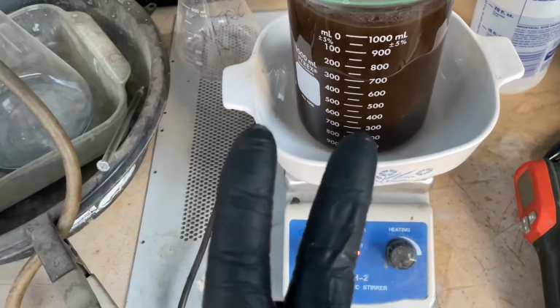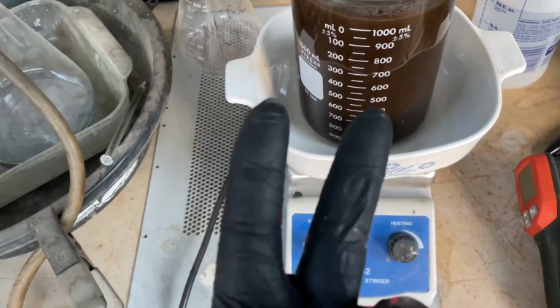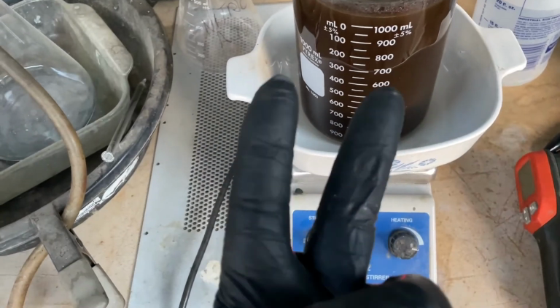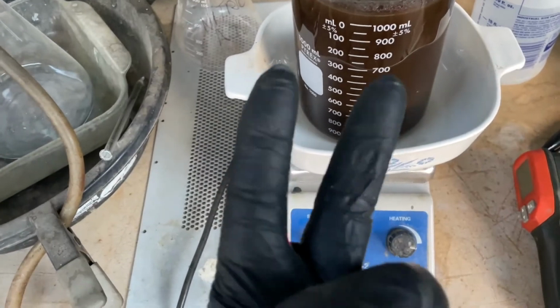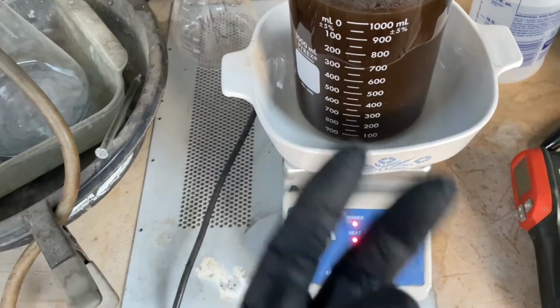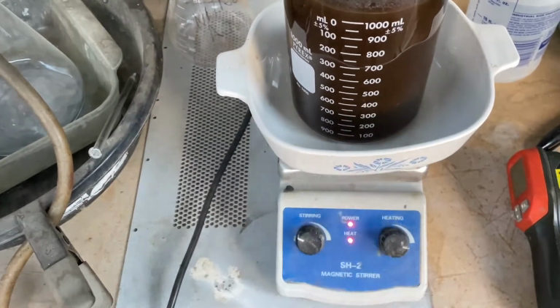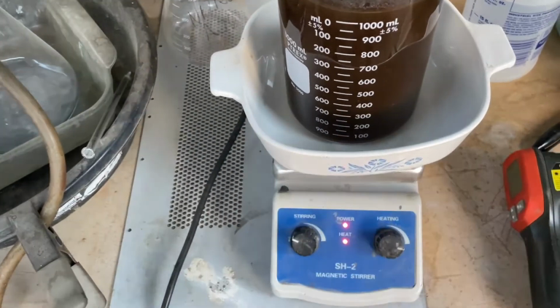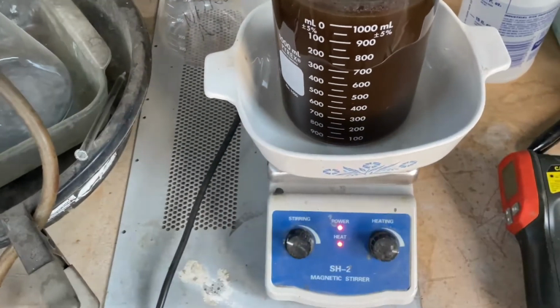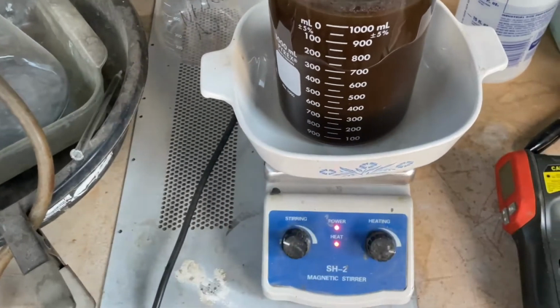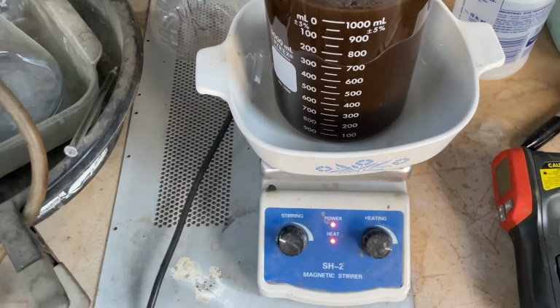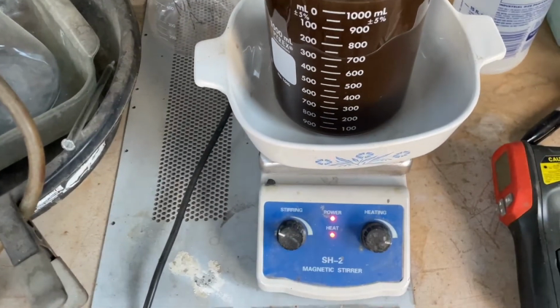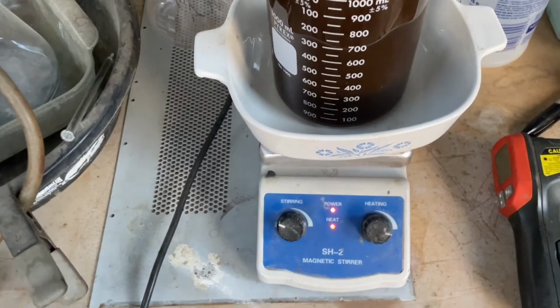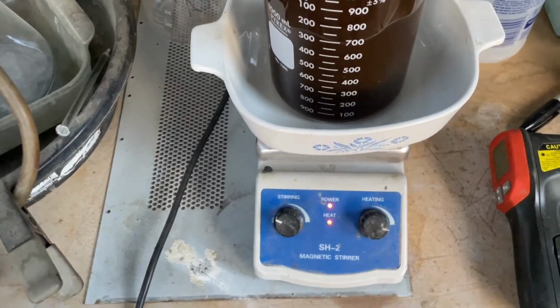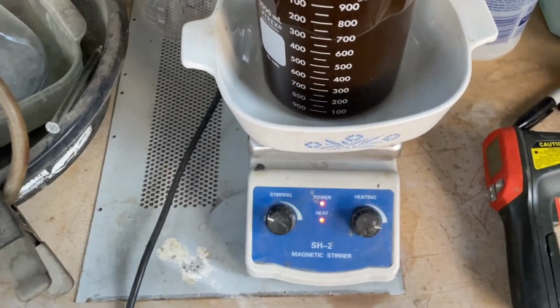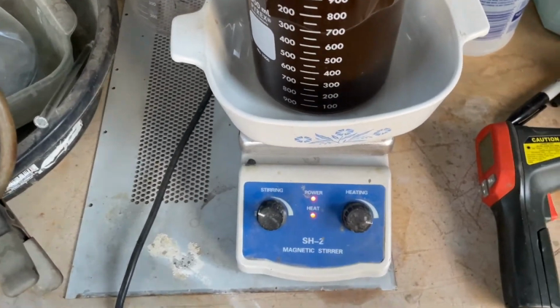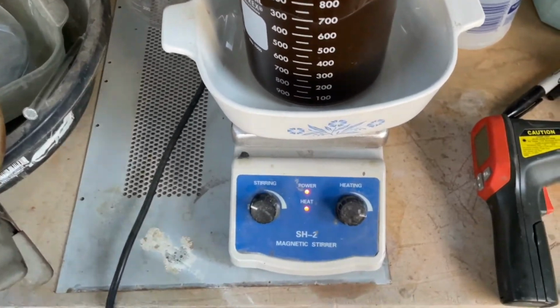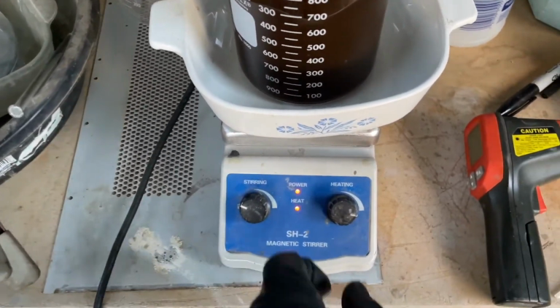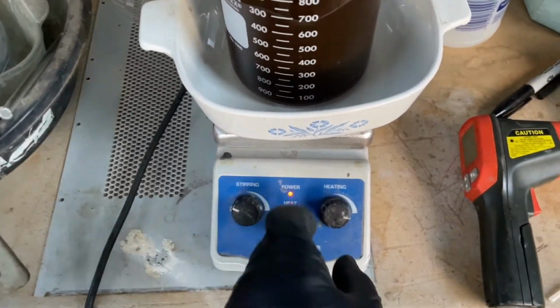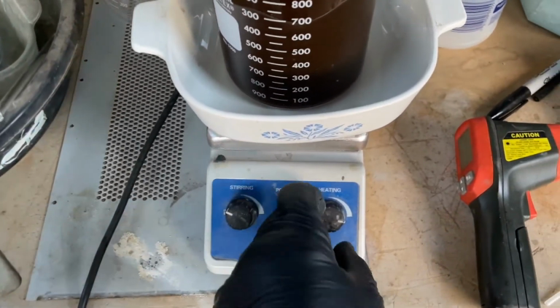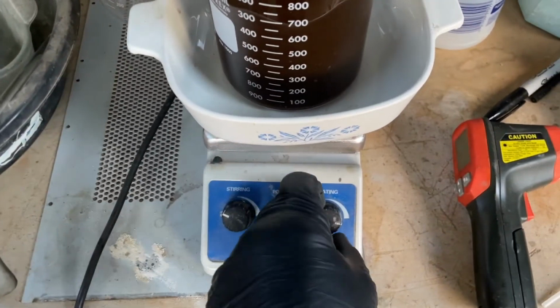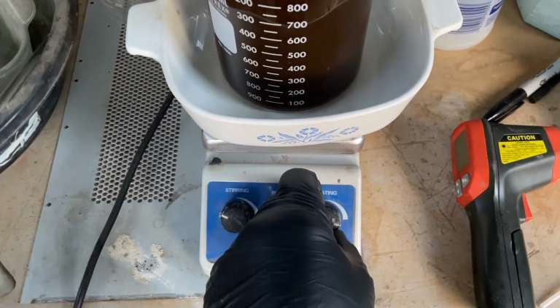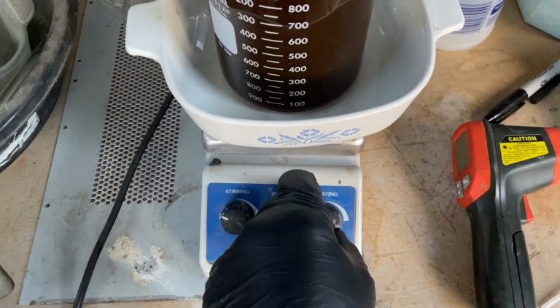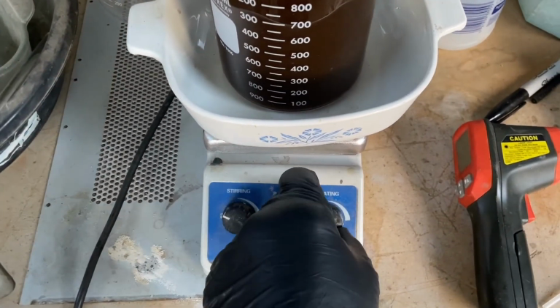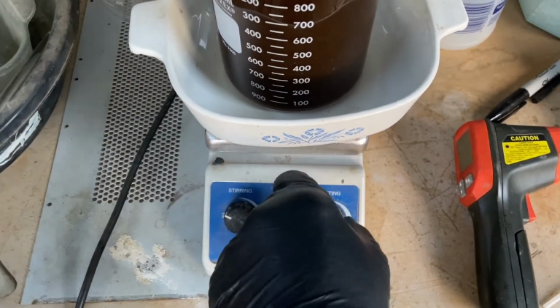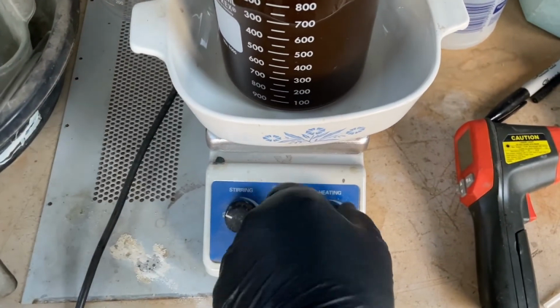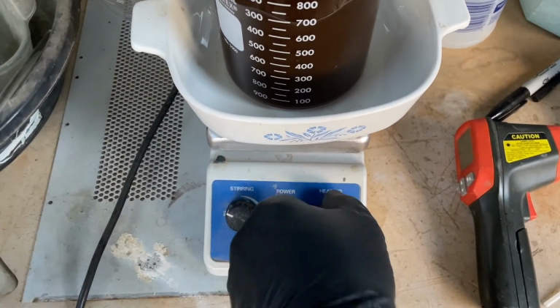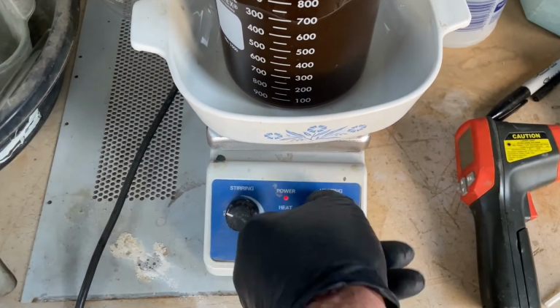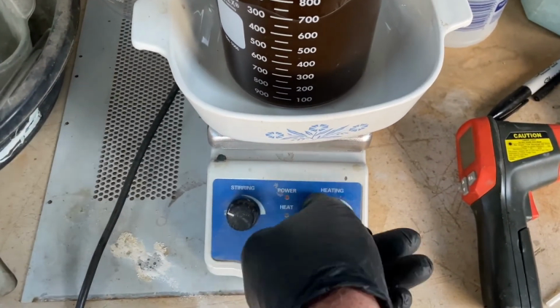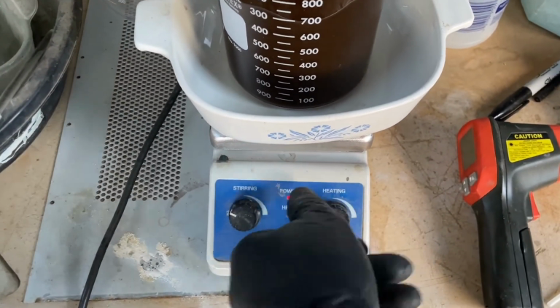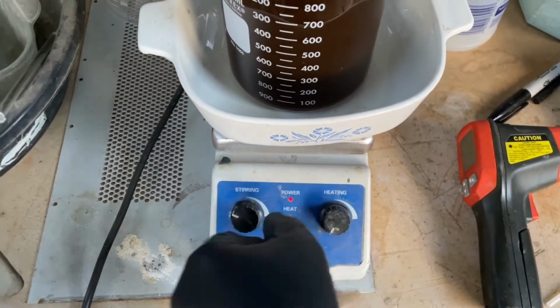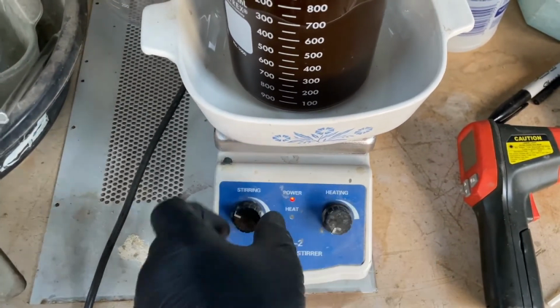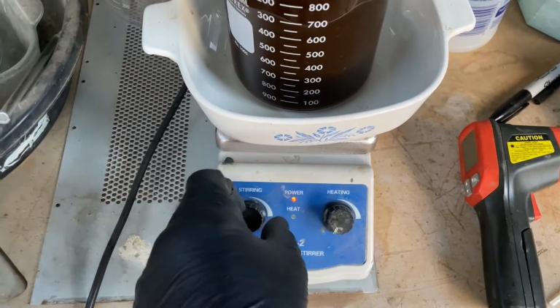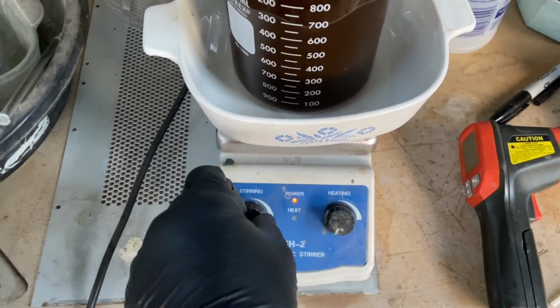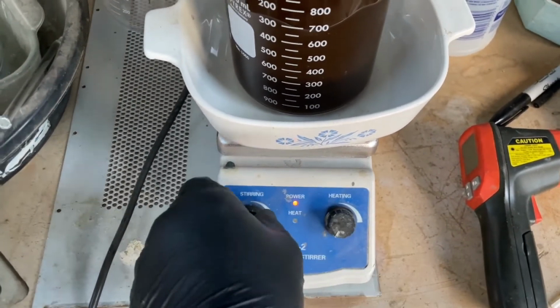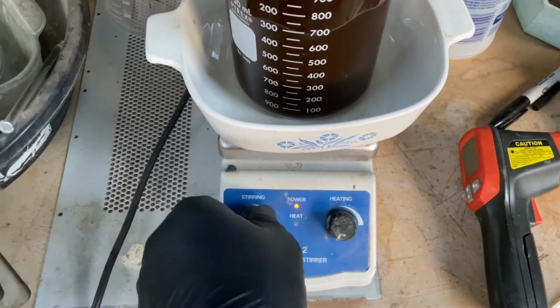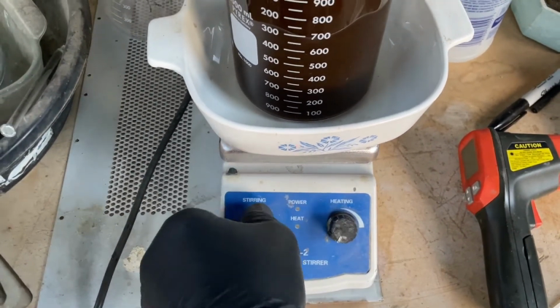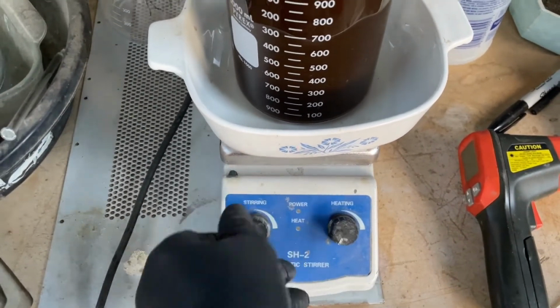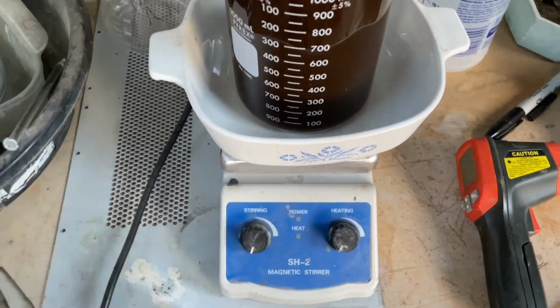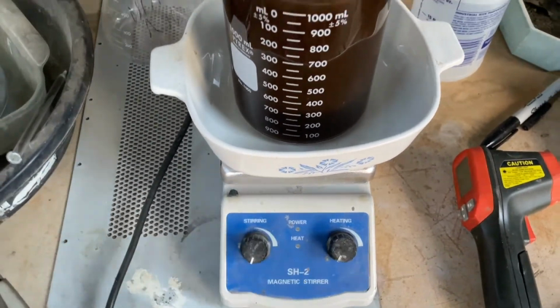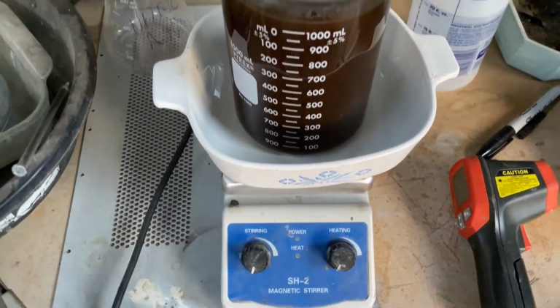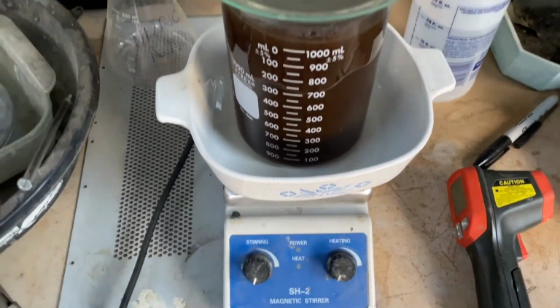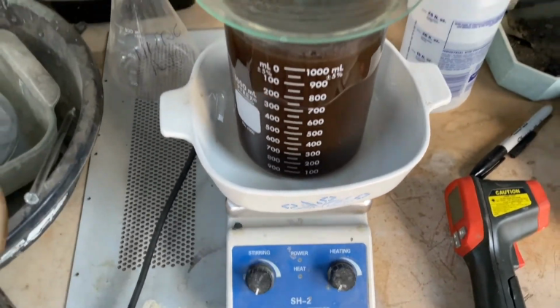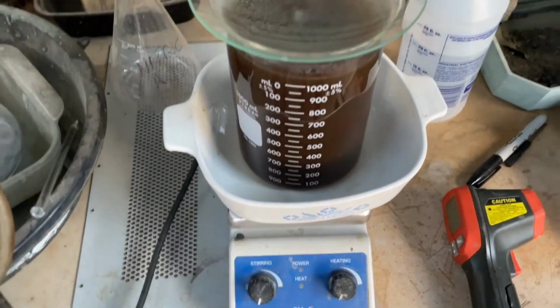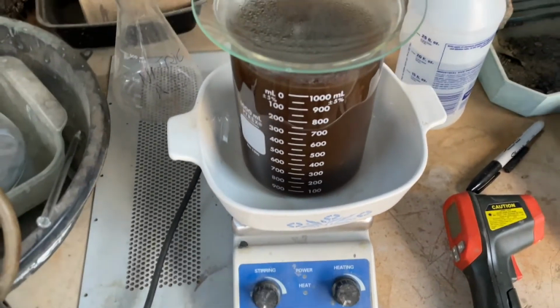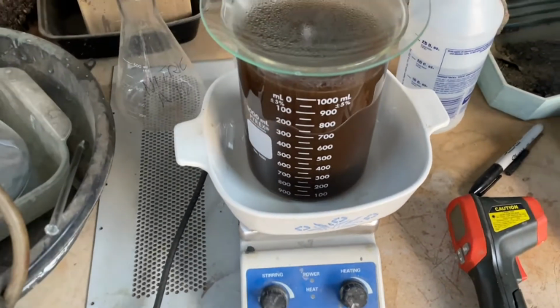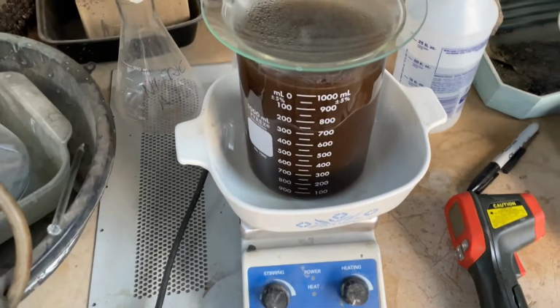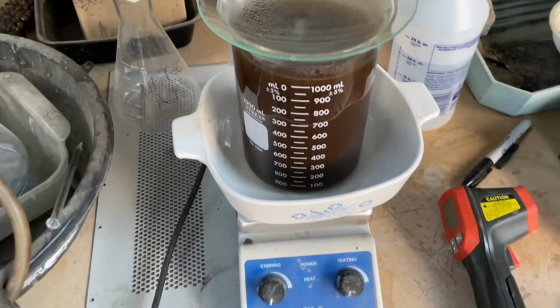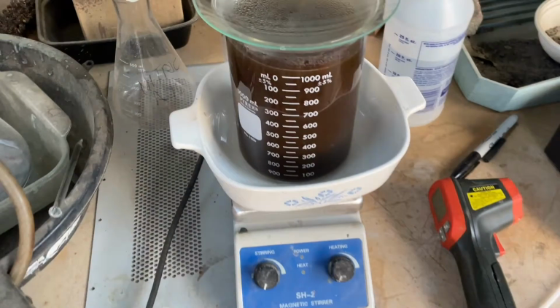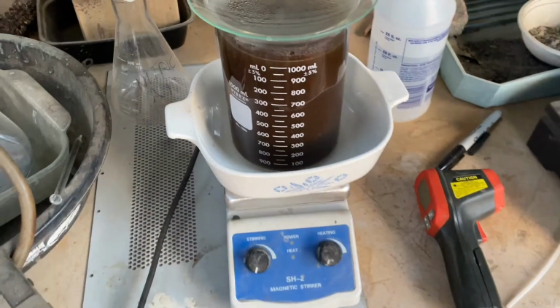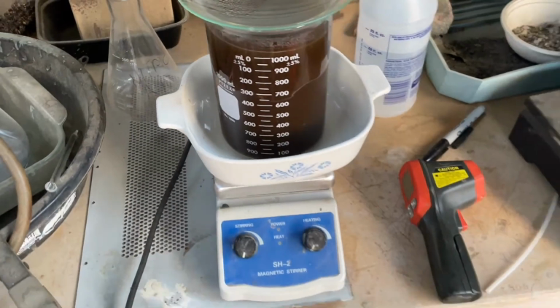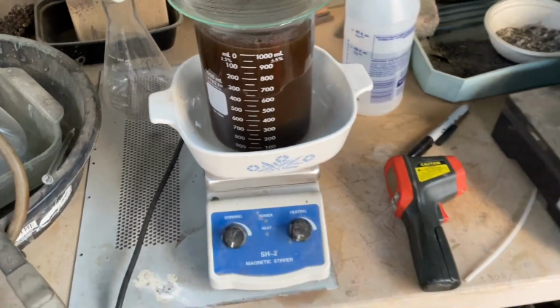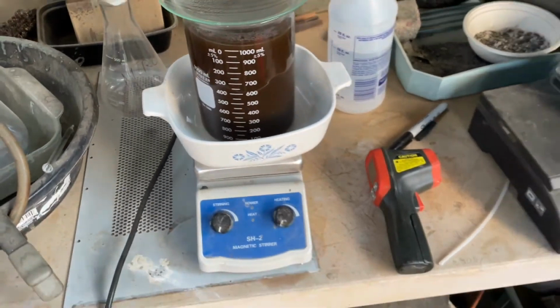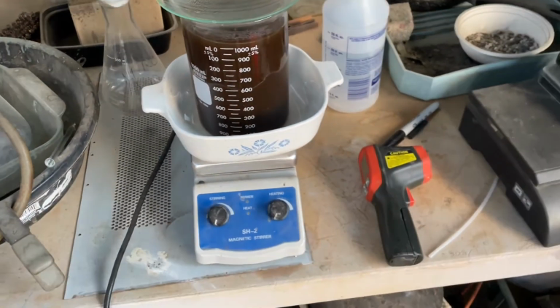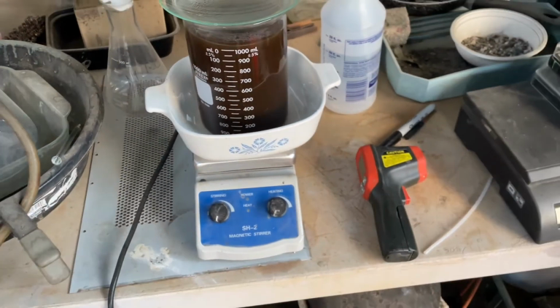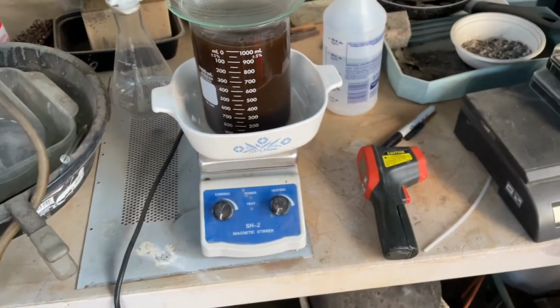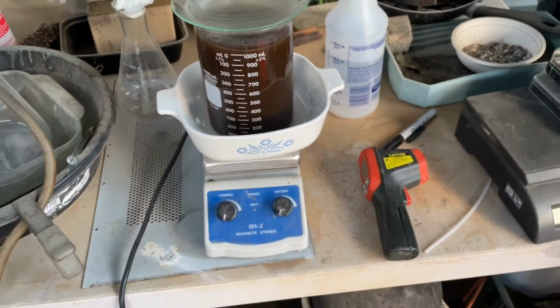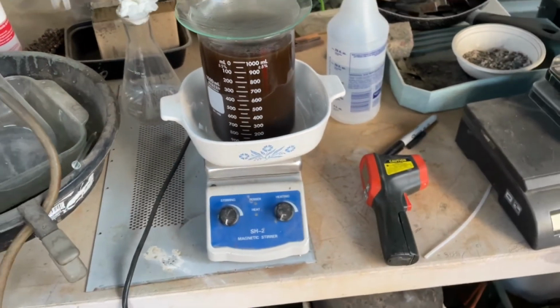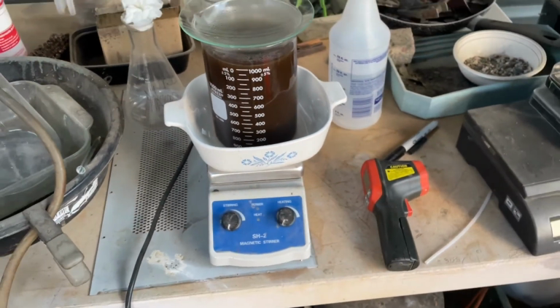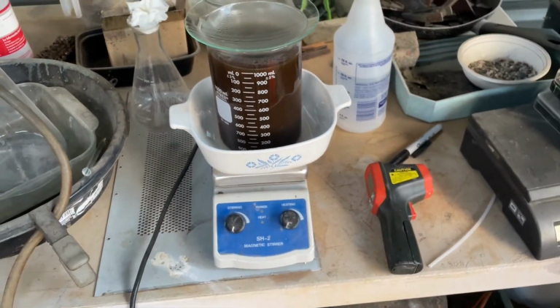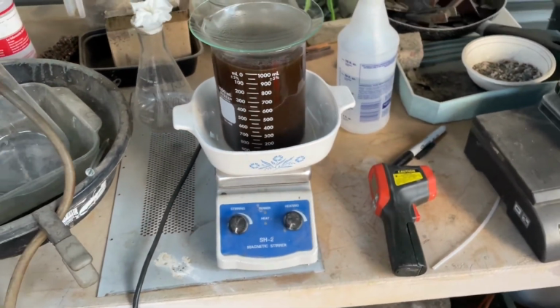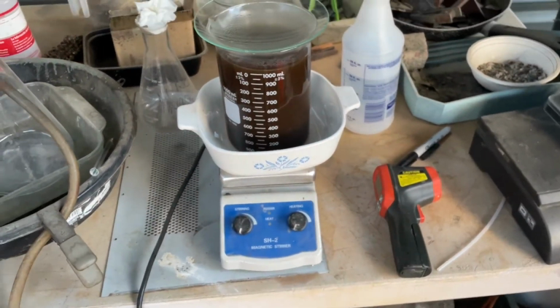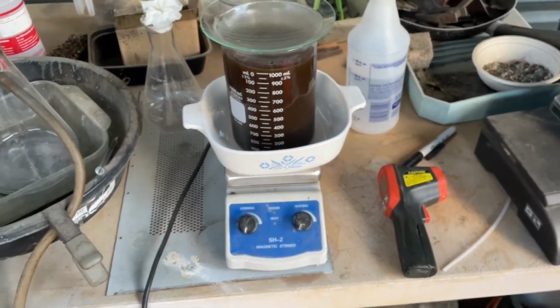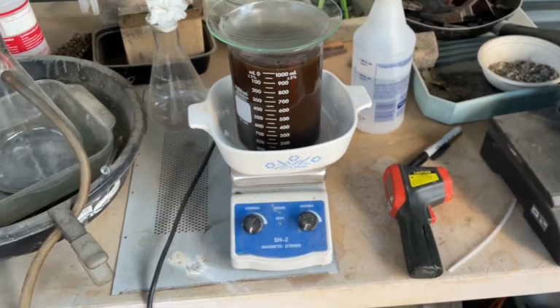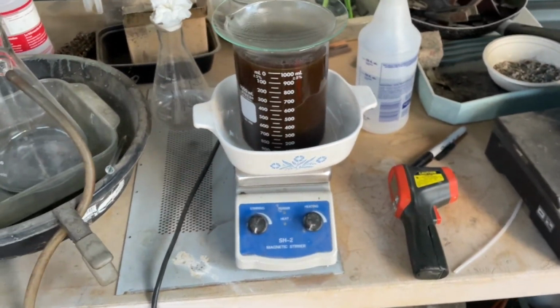That's fun. That's really cool. Alright, off with the spinning. Down with the heat. Boom. There we have it.